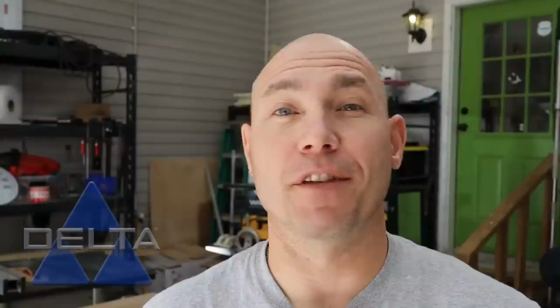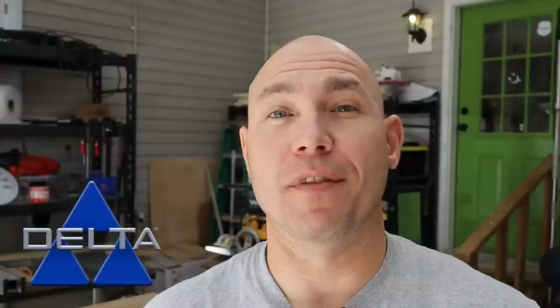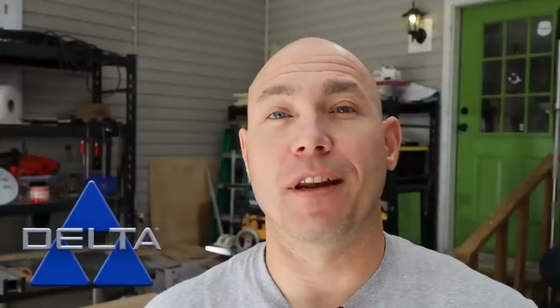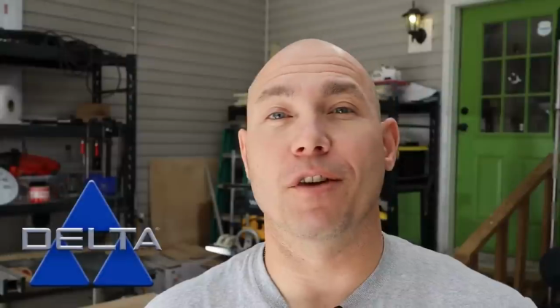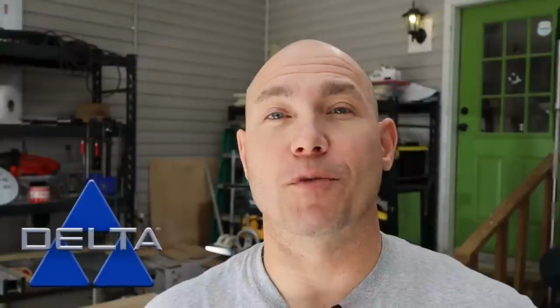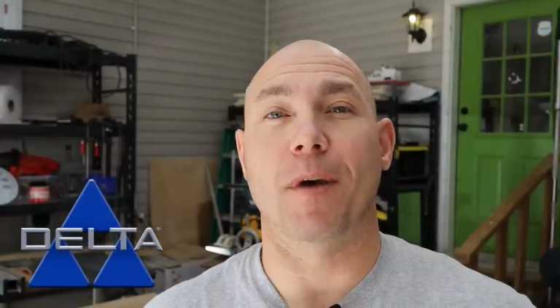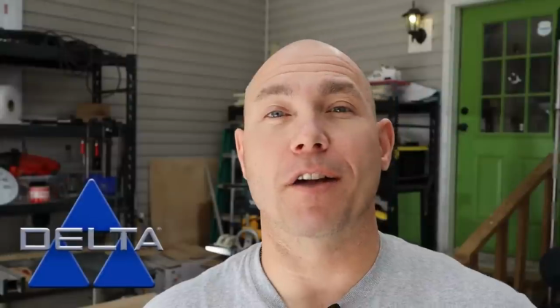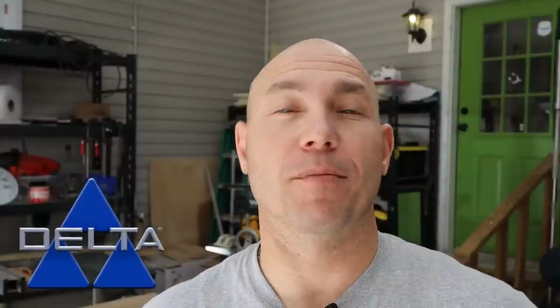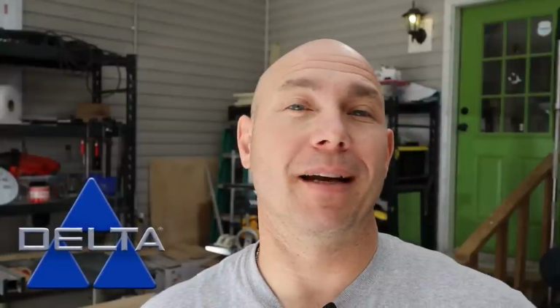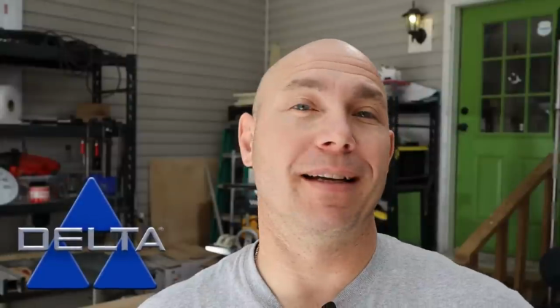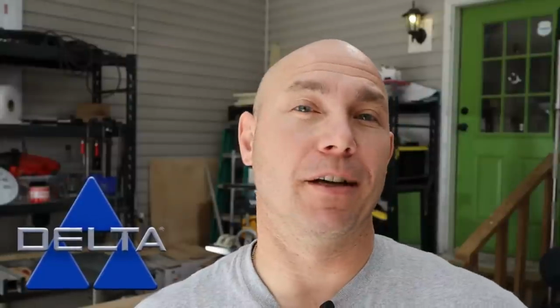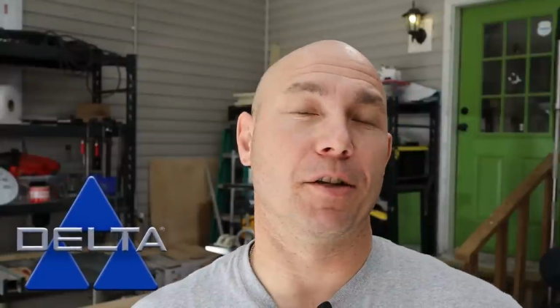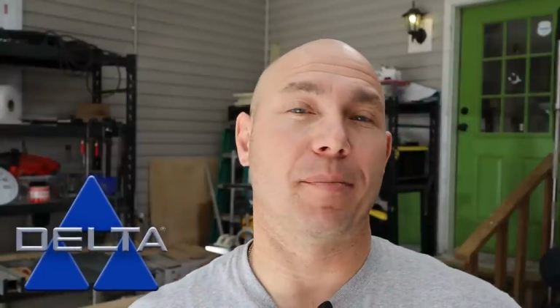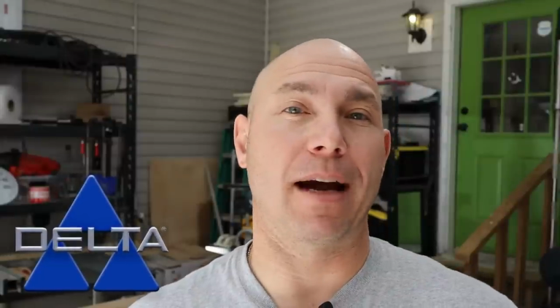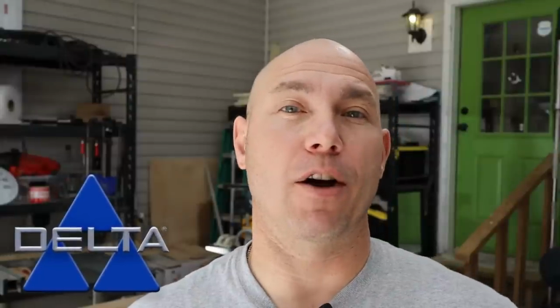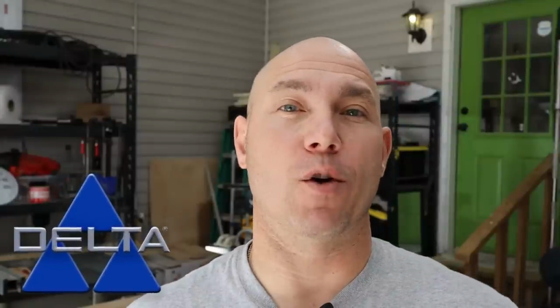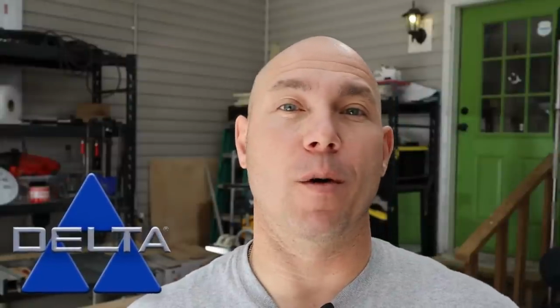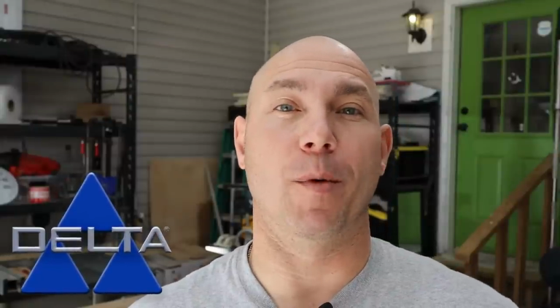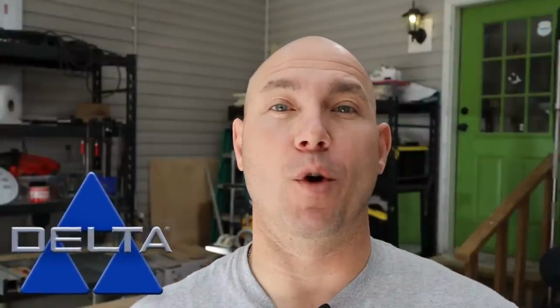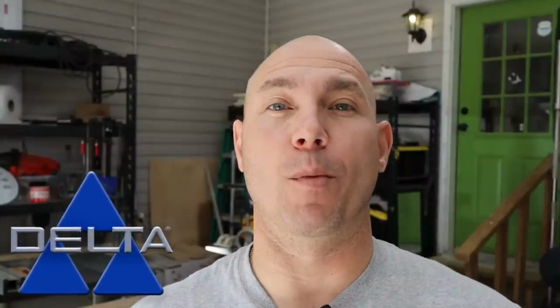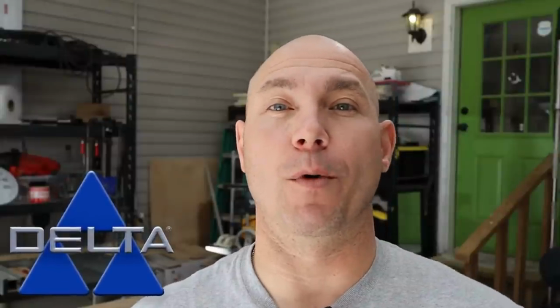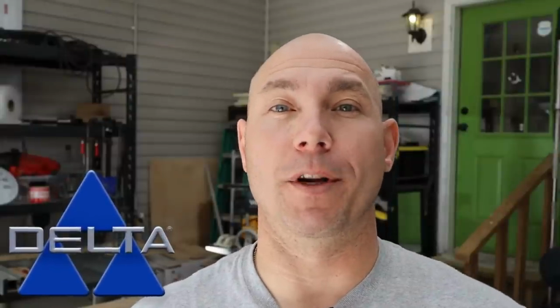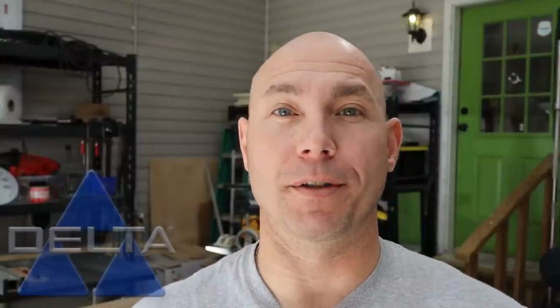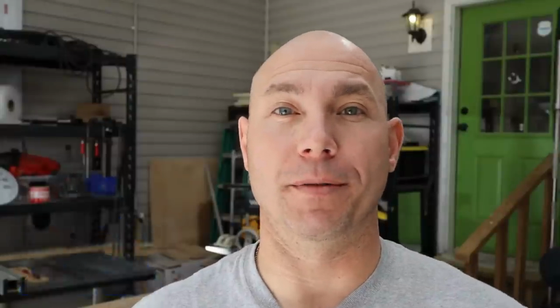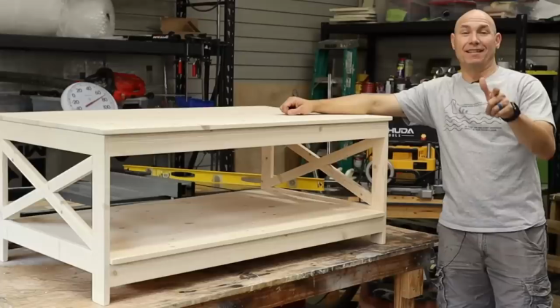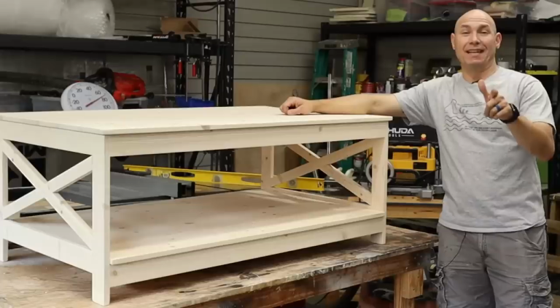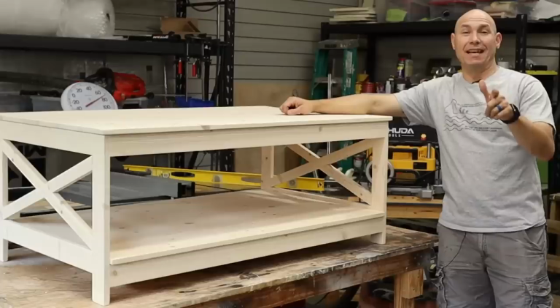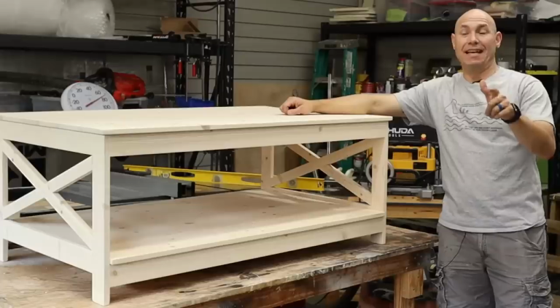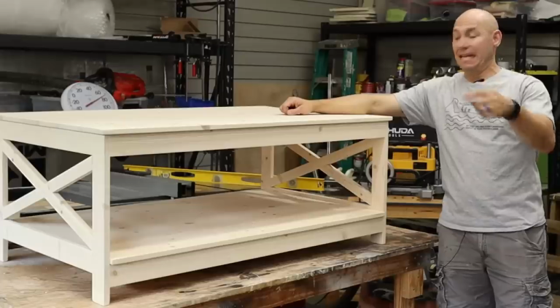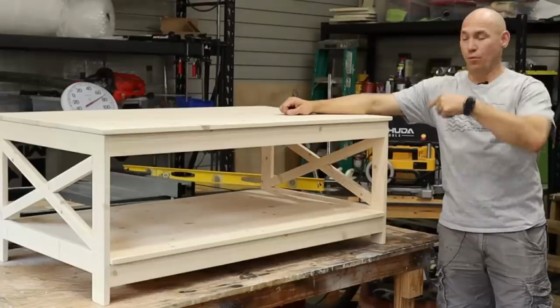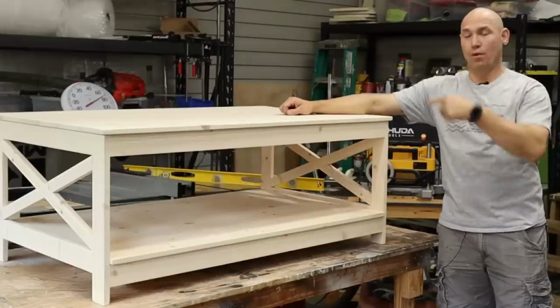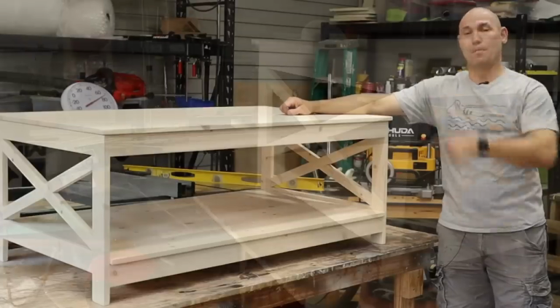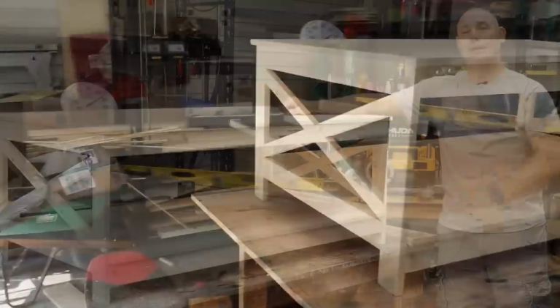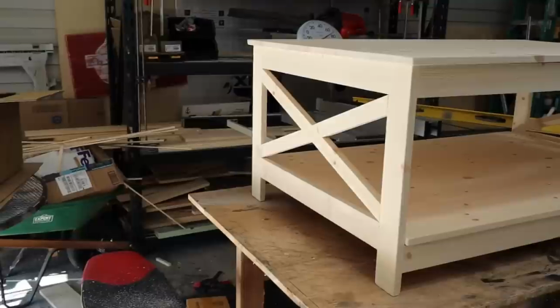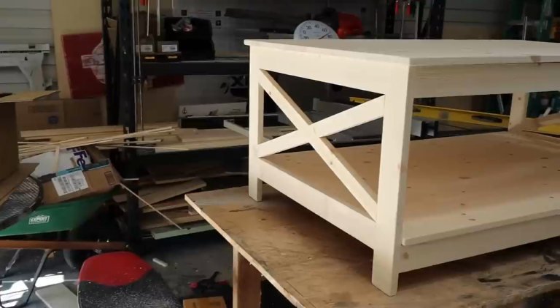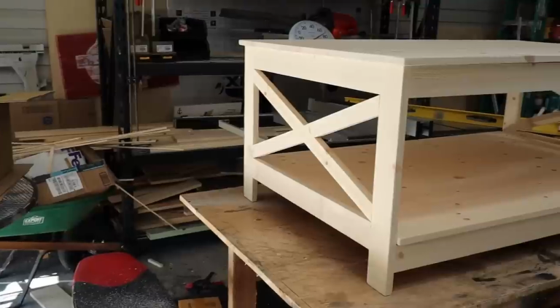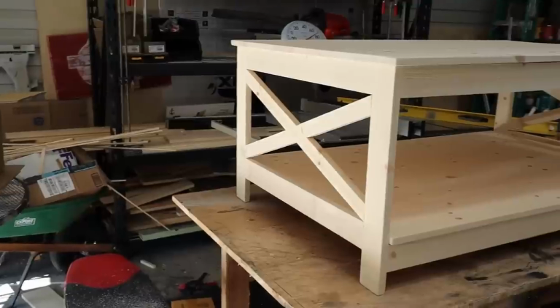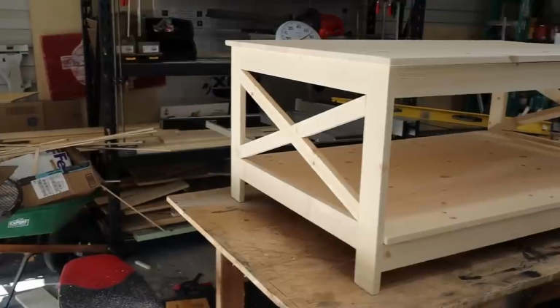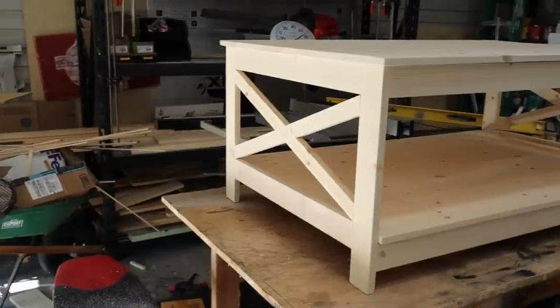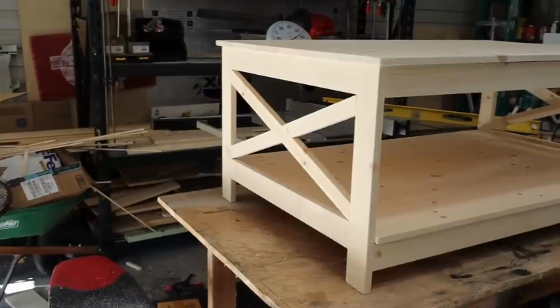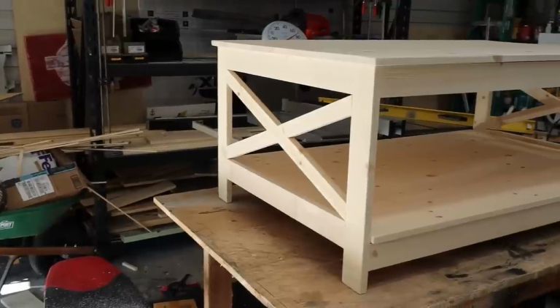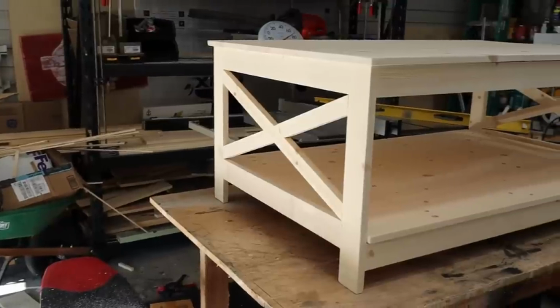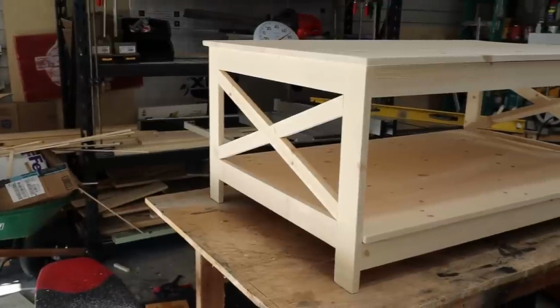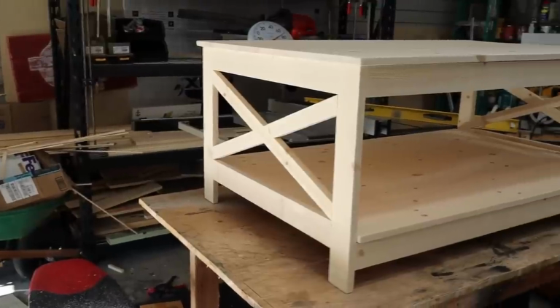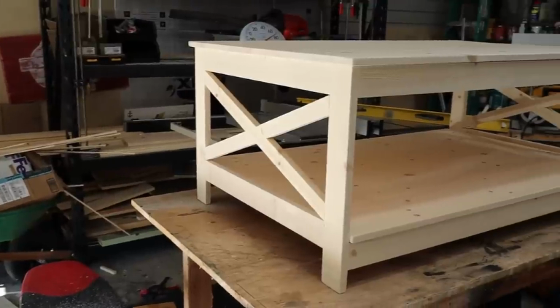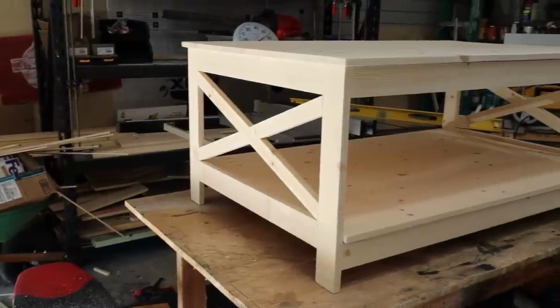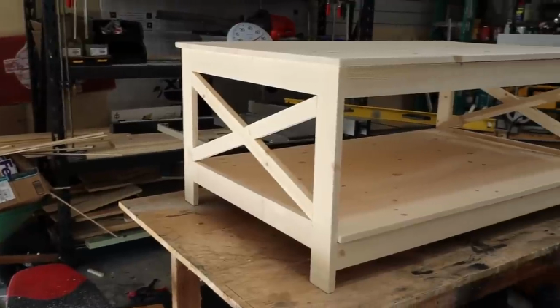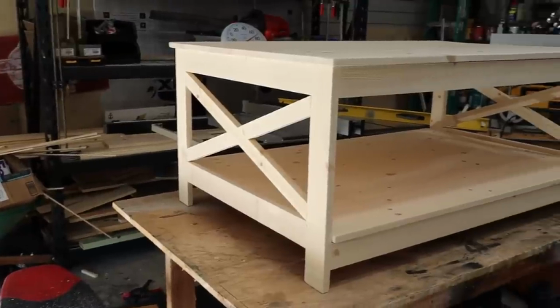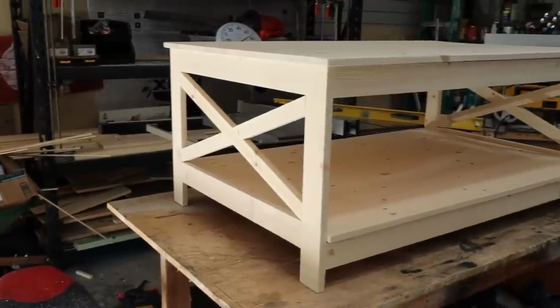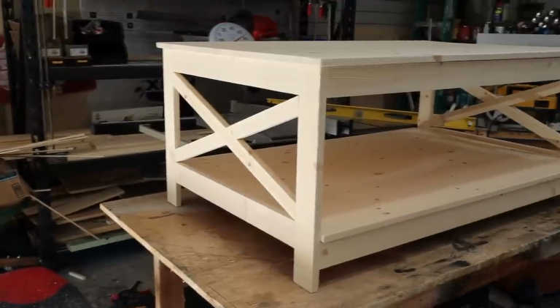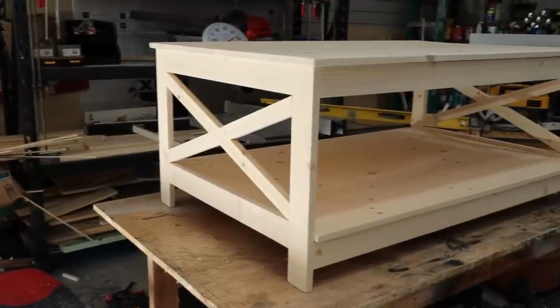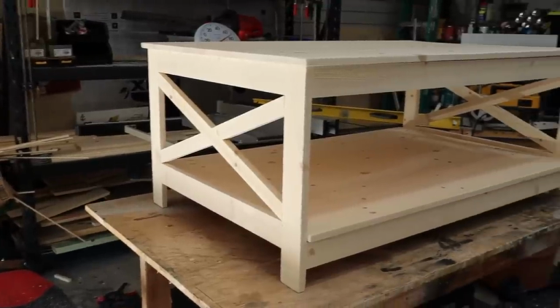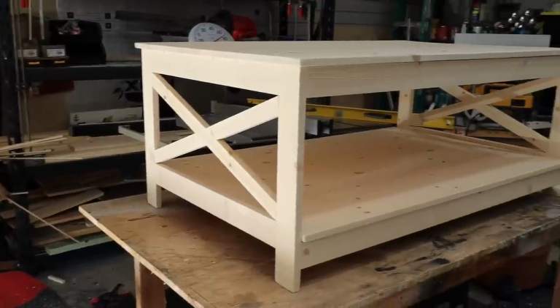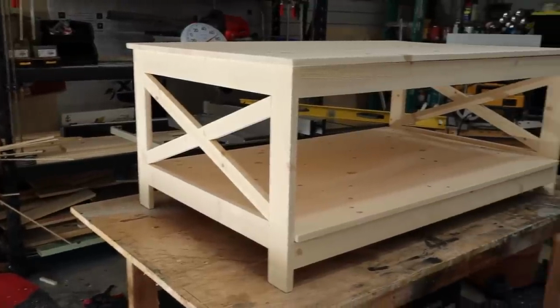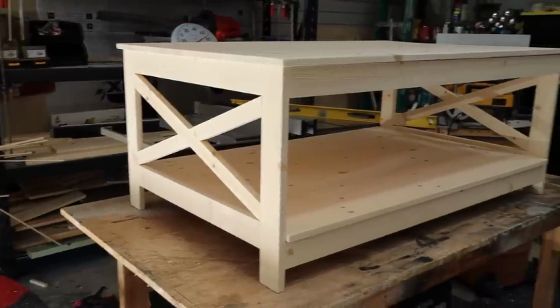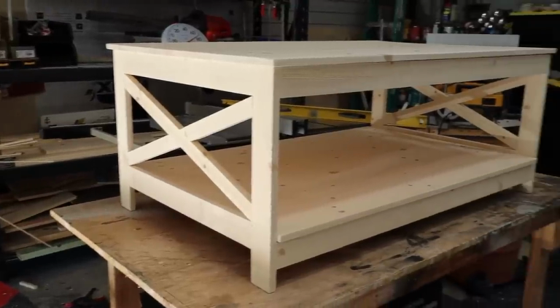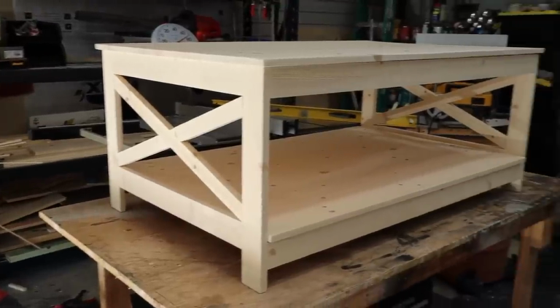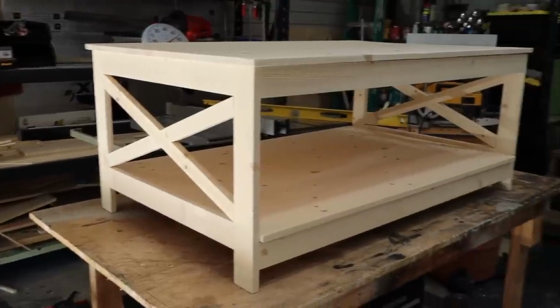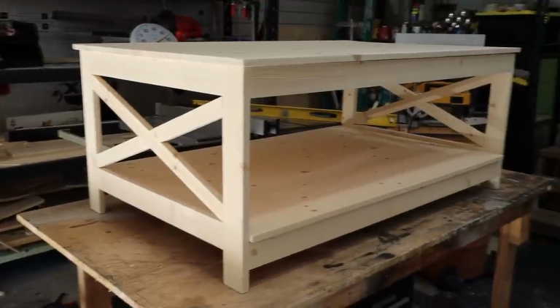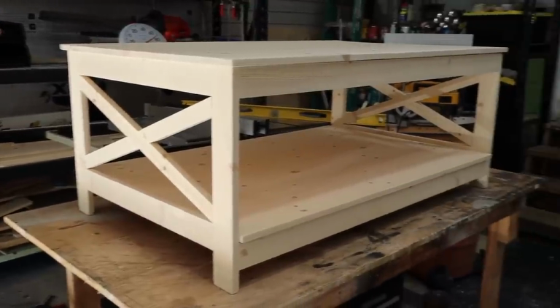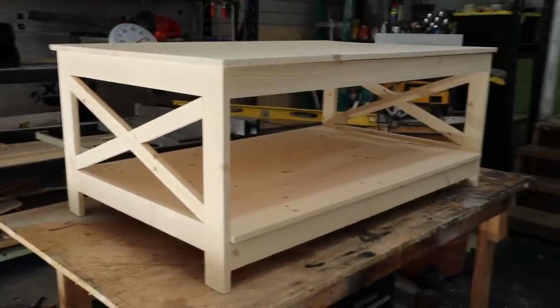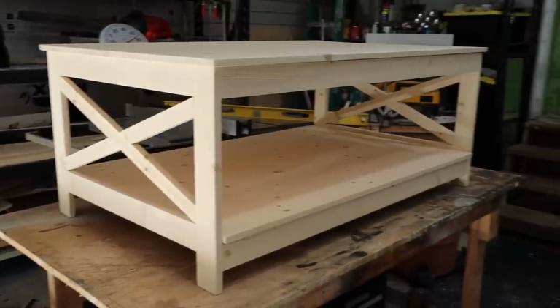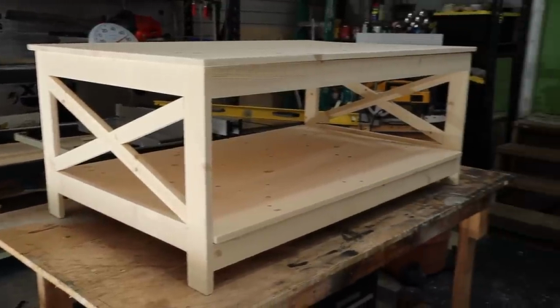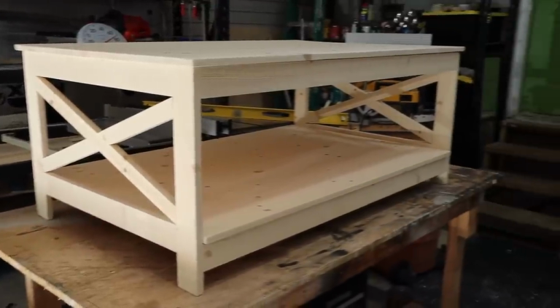This video is sponsored by Delta Power Equipment Corporation. Today we're building this DIY farmhouse style coffee table.